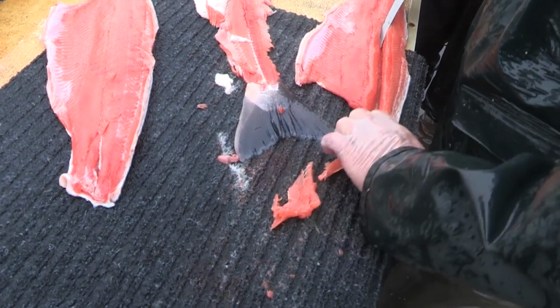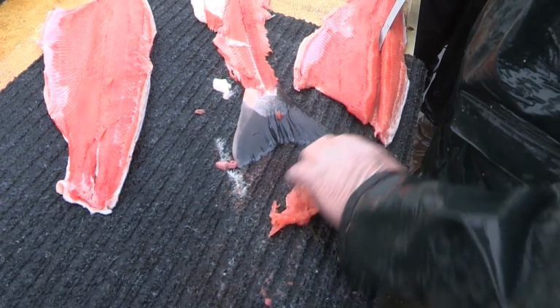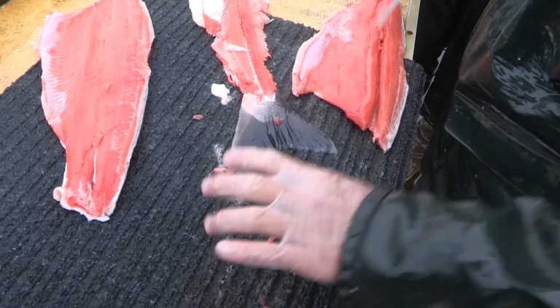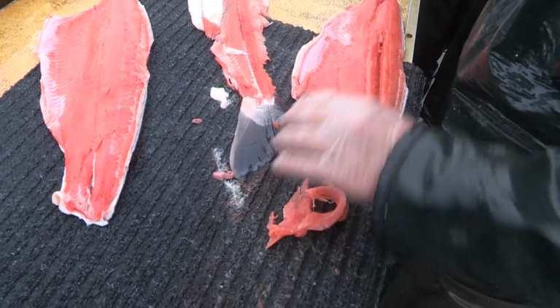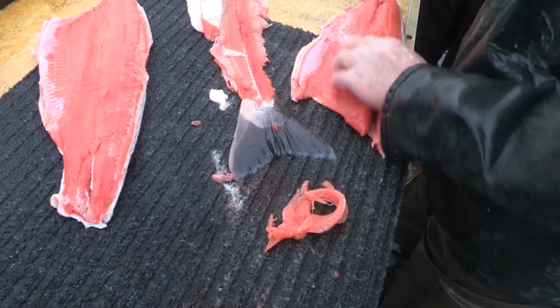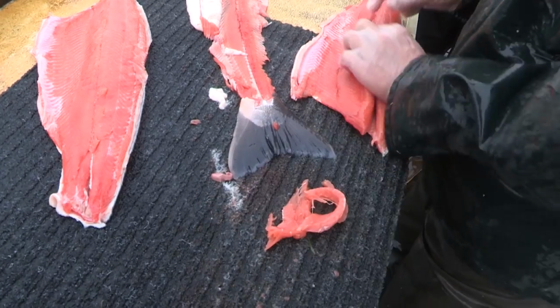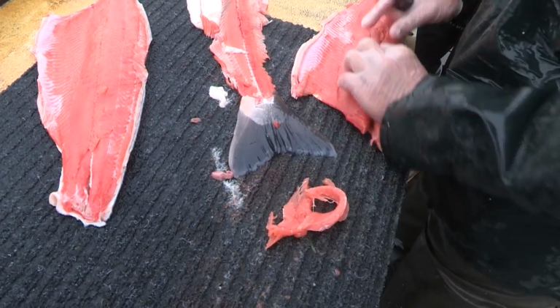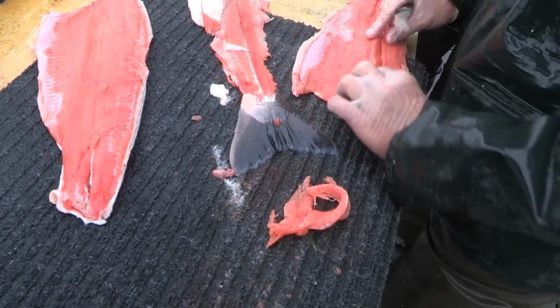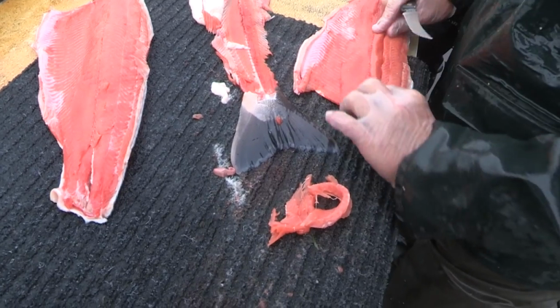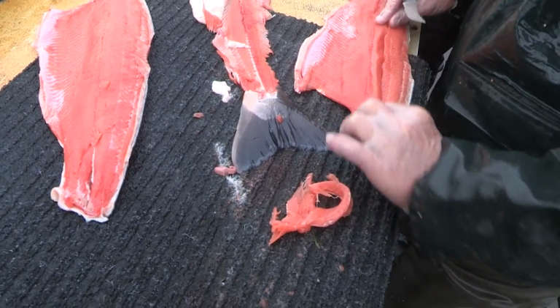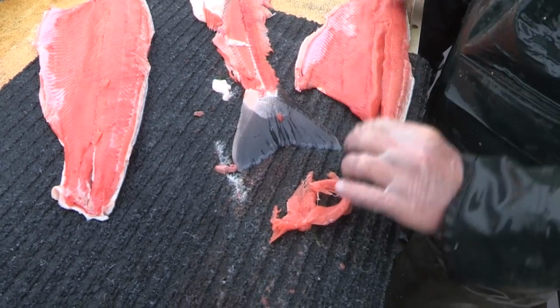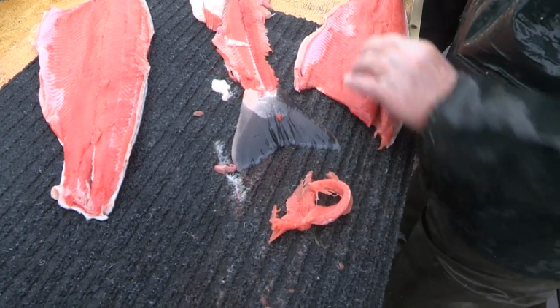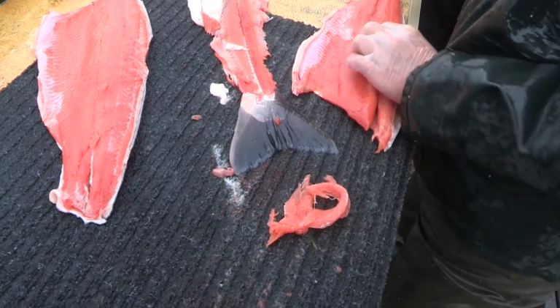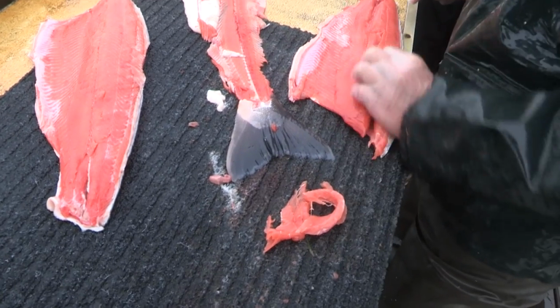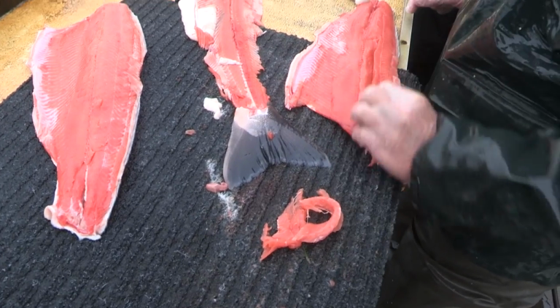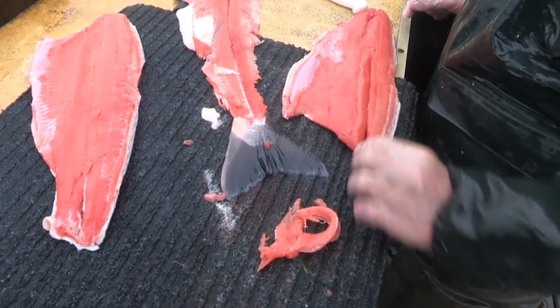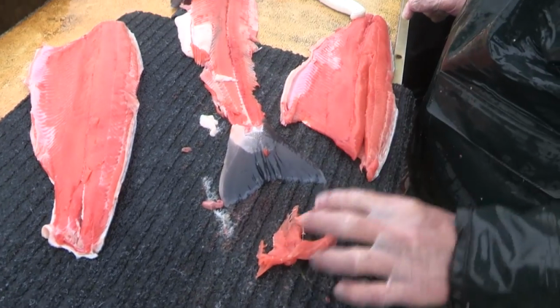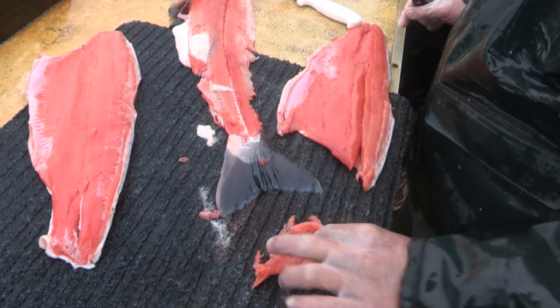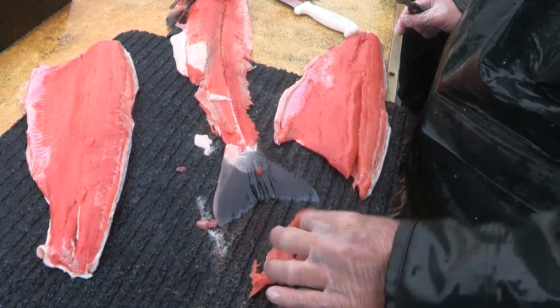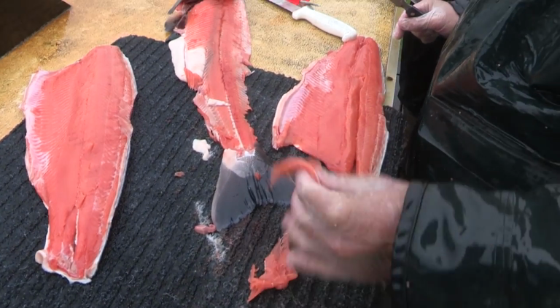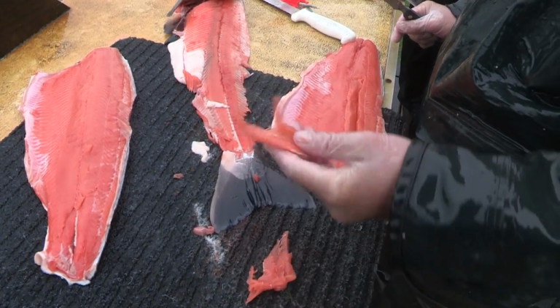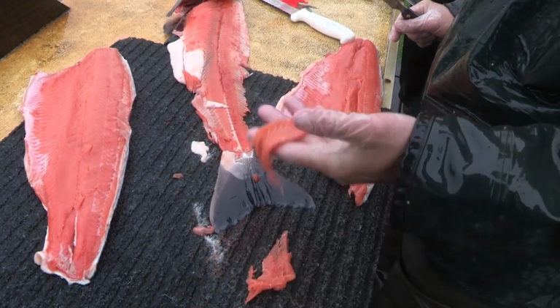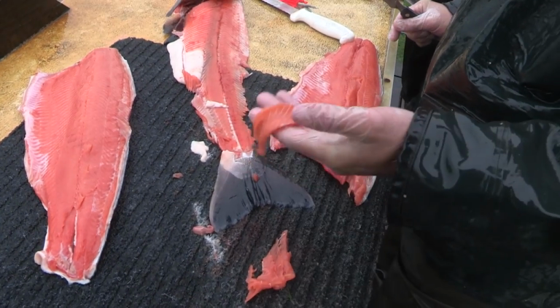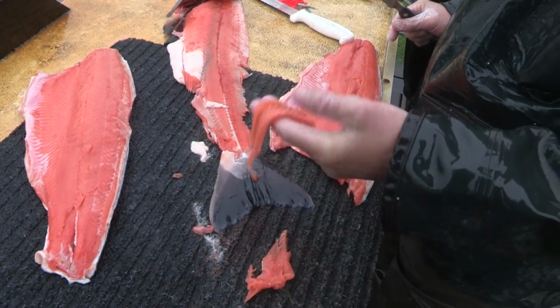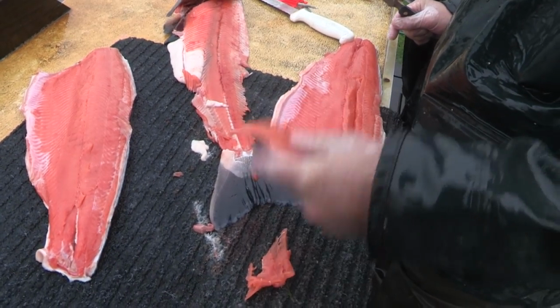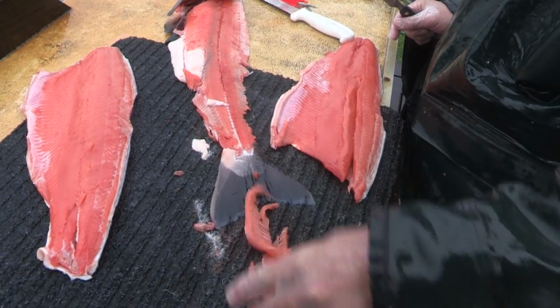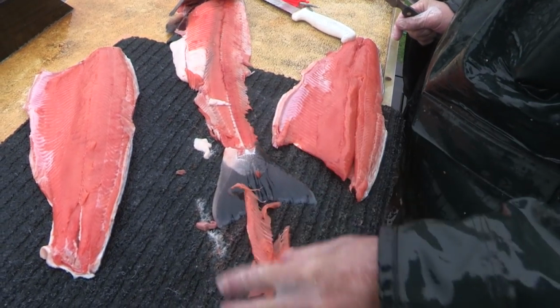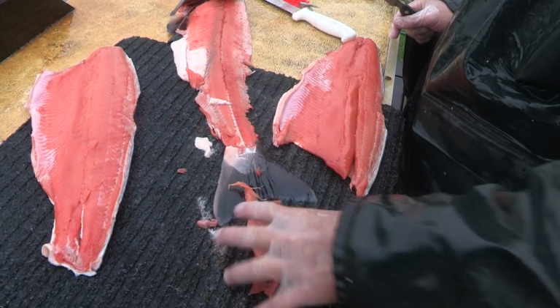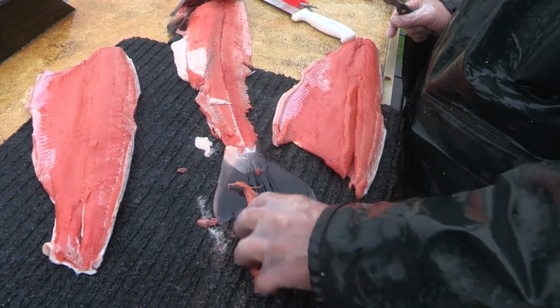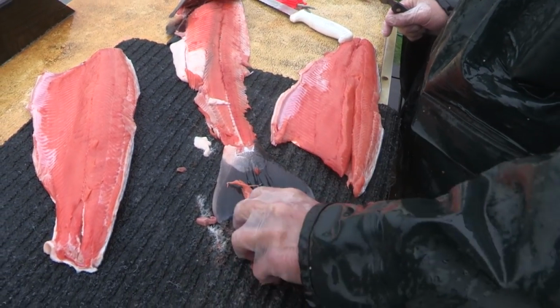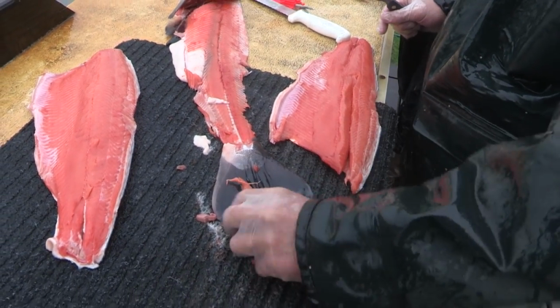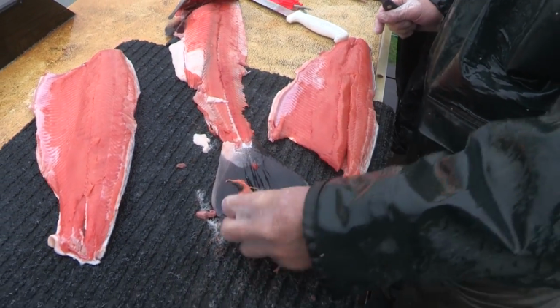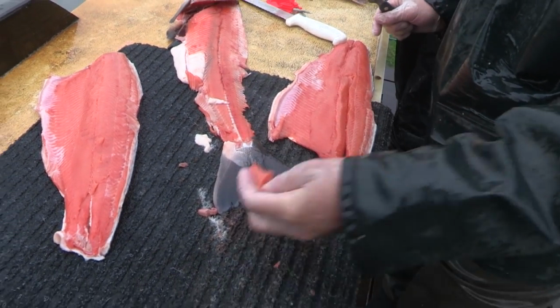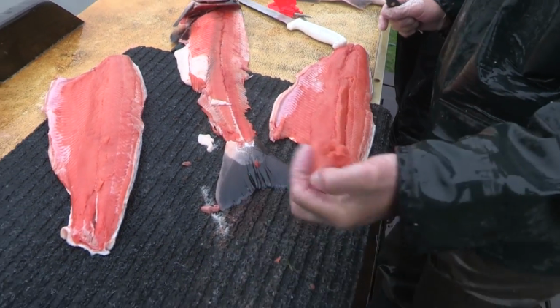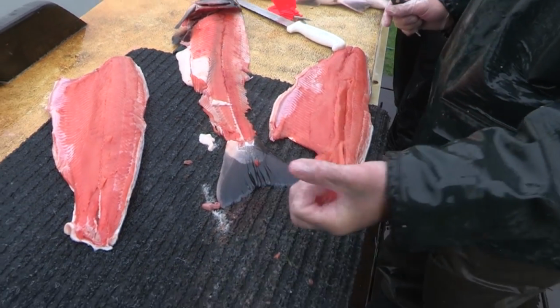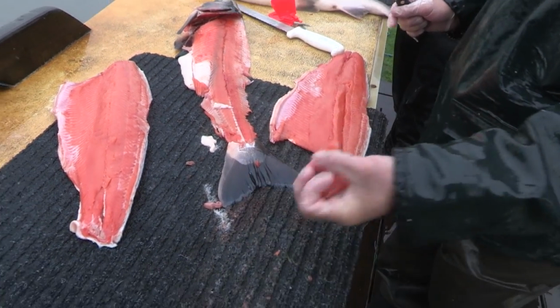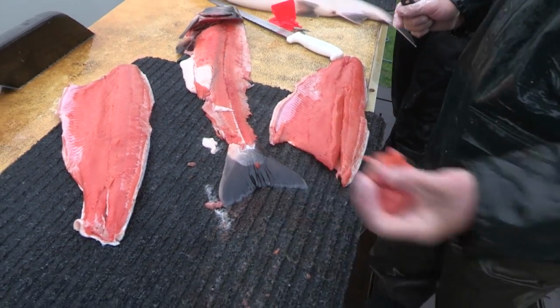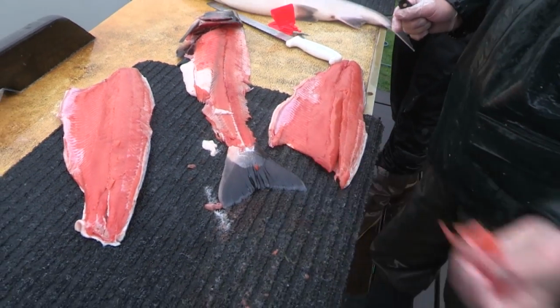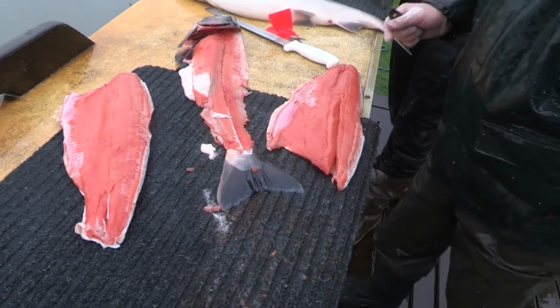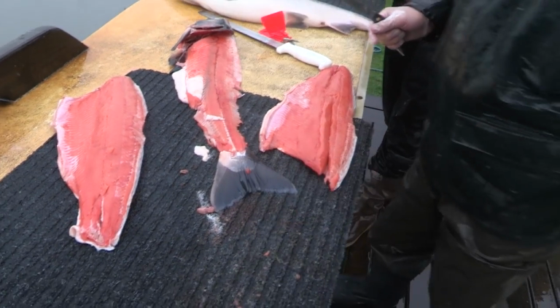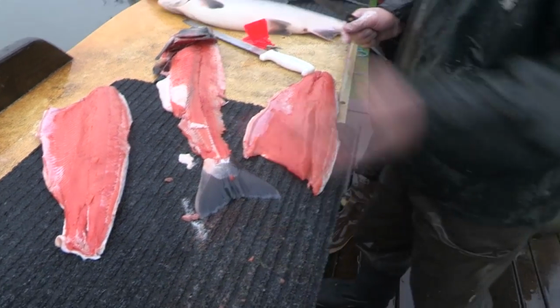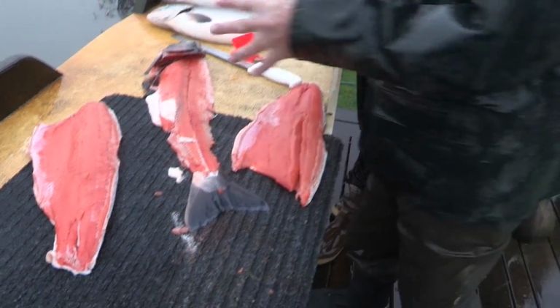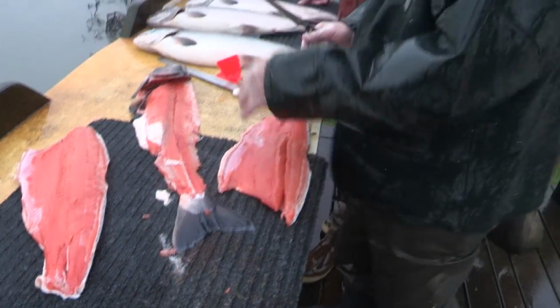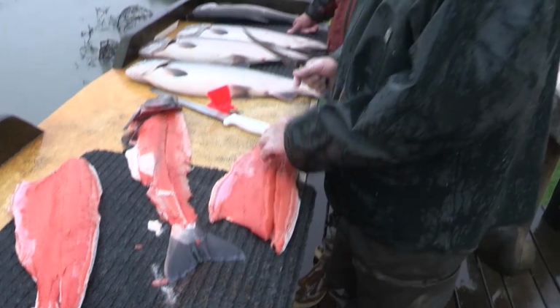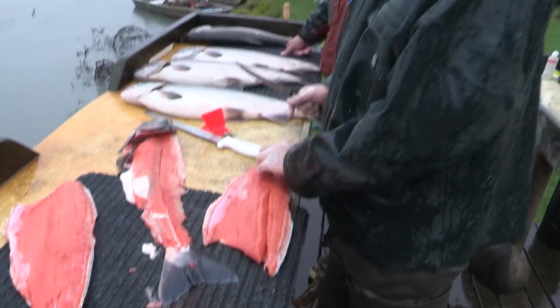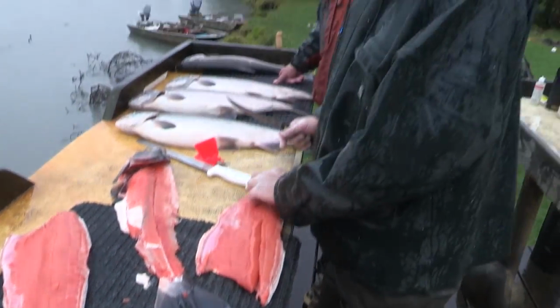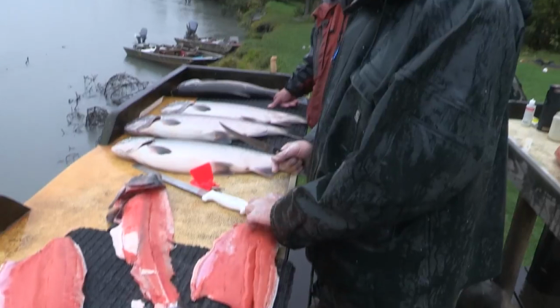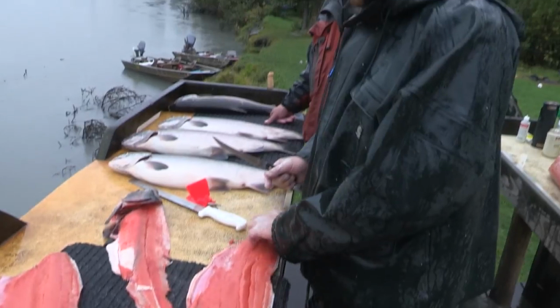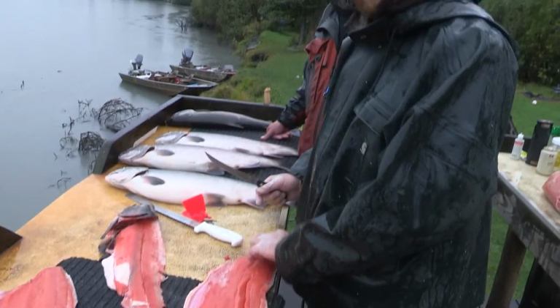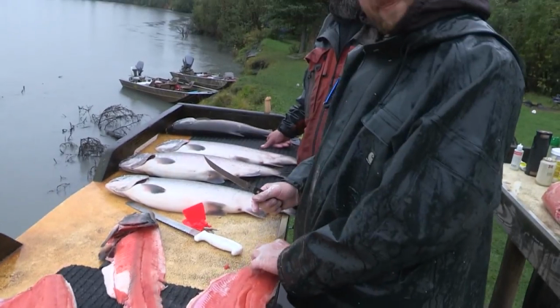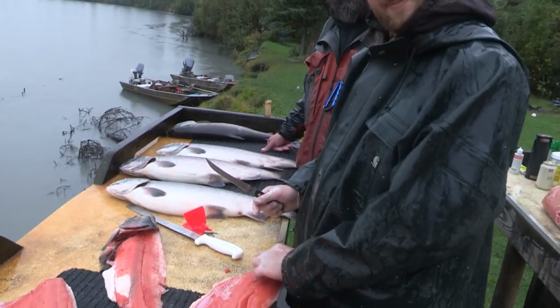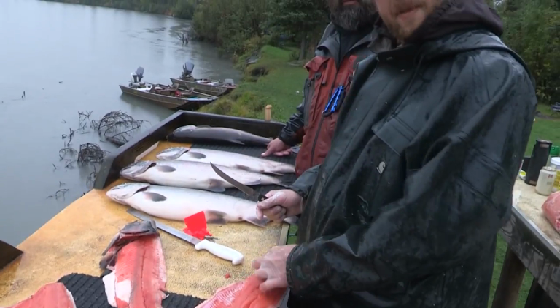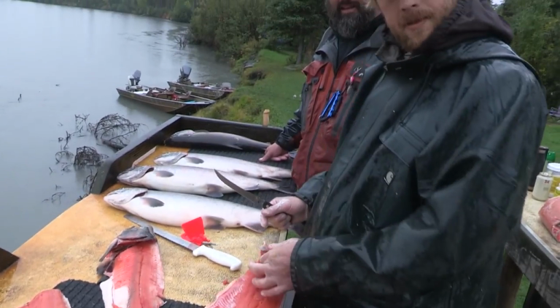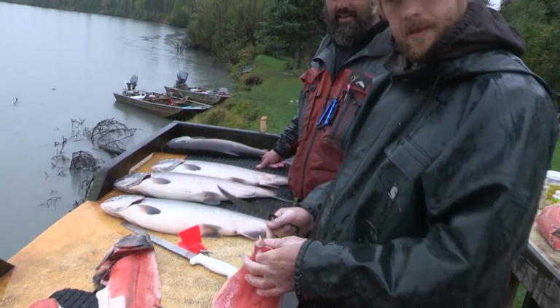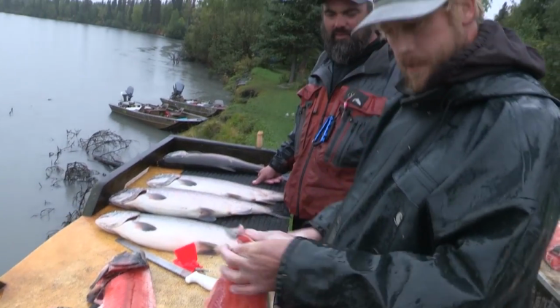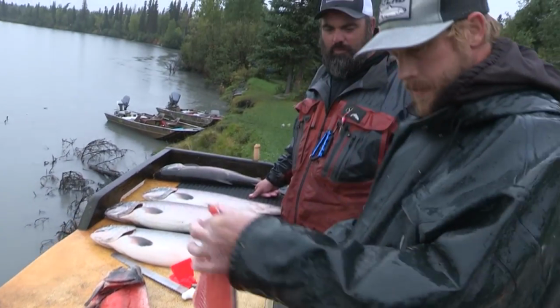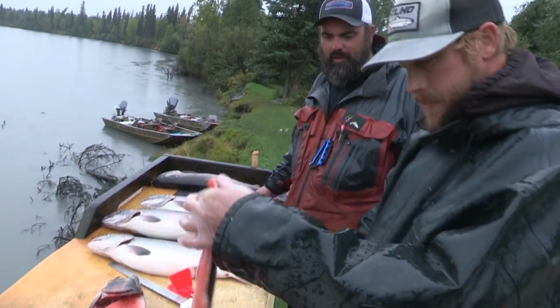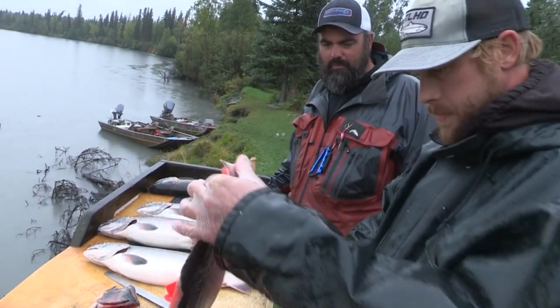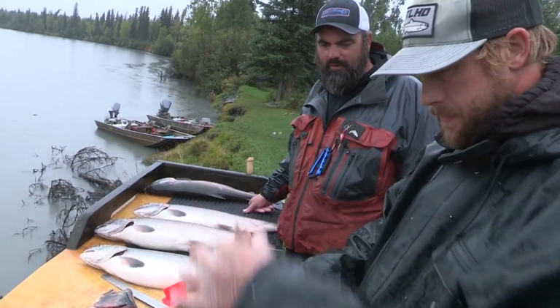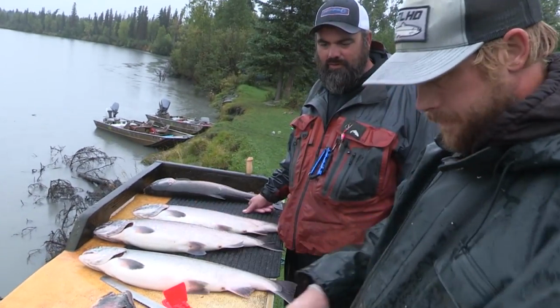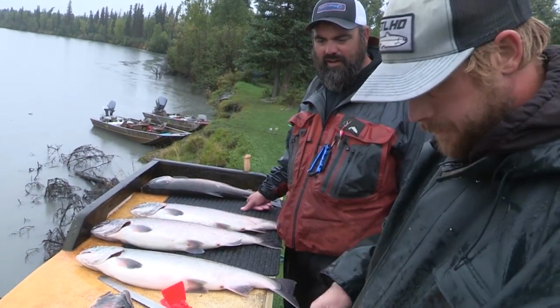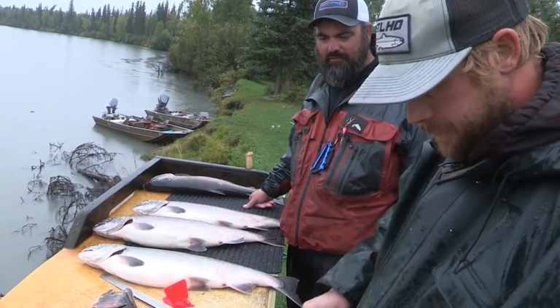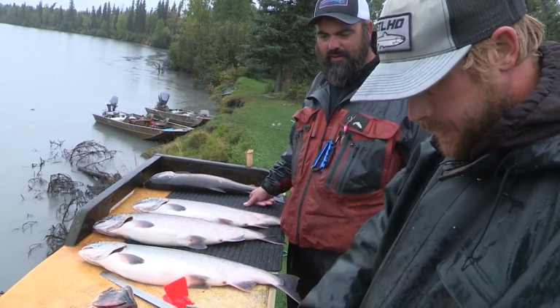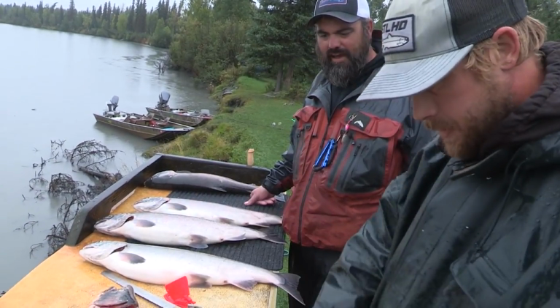And then you don't lose hardly any meat. Just a little tiny line. You don't have to deal with them. That's it. Way to get those pin bones out fast.